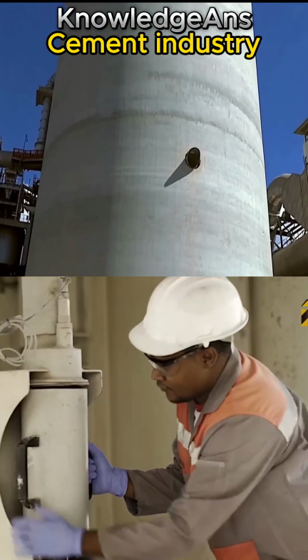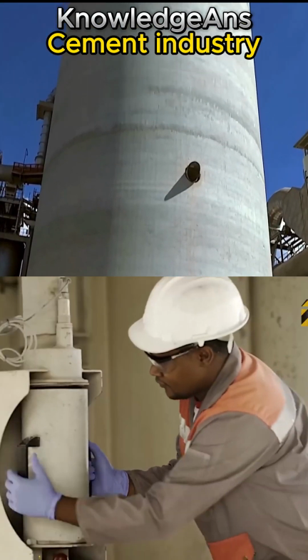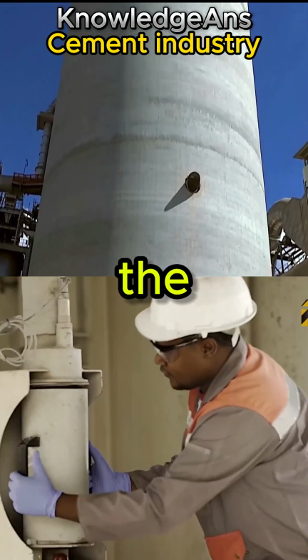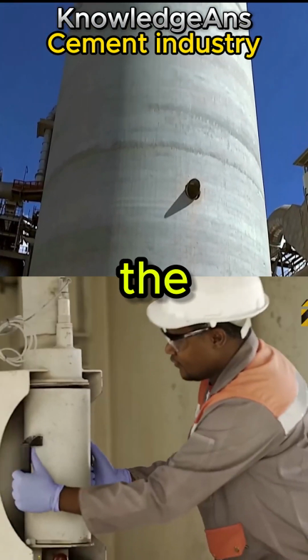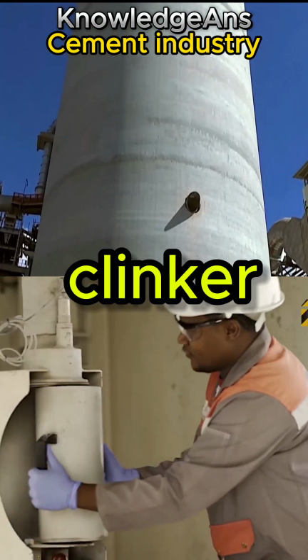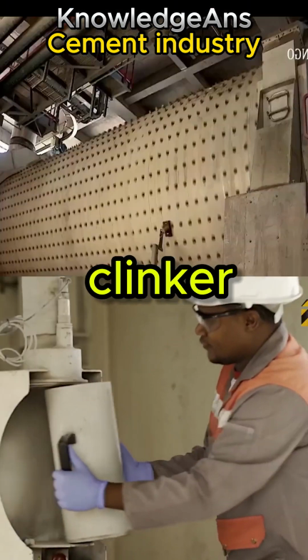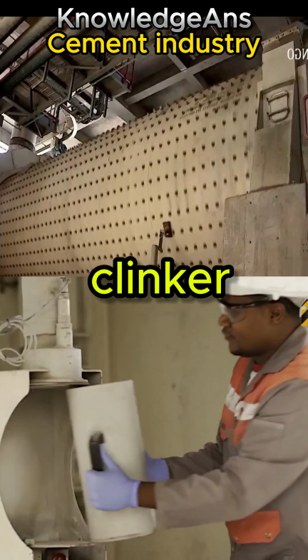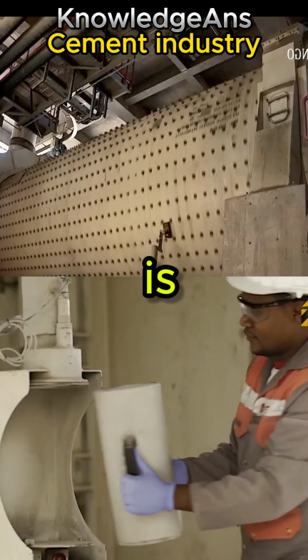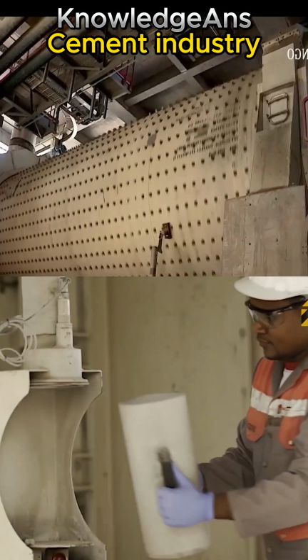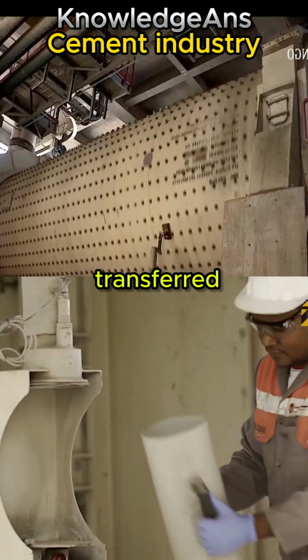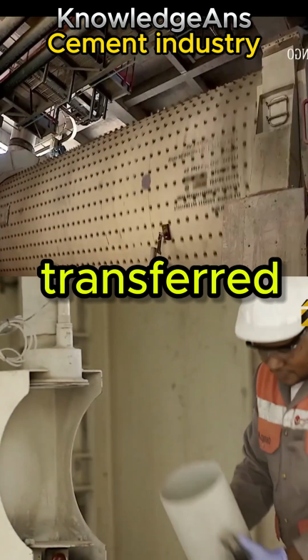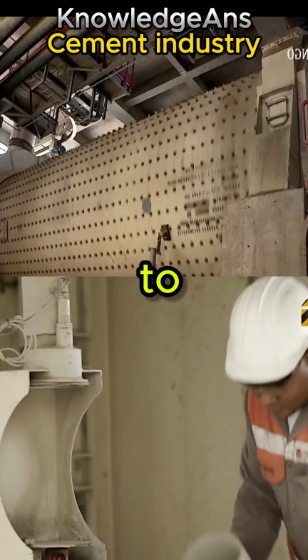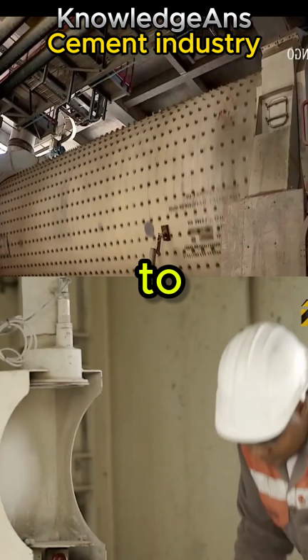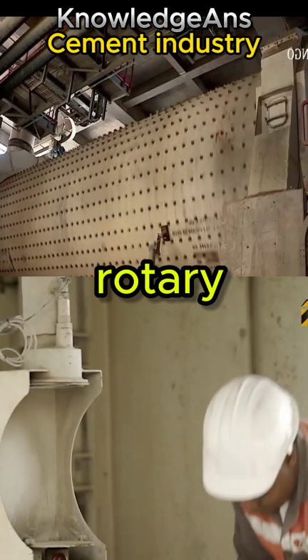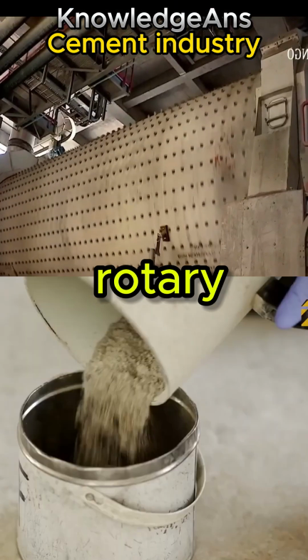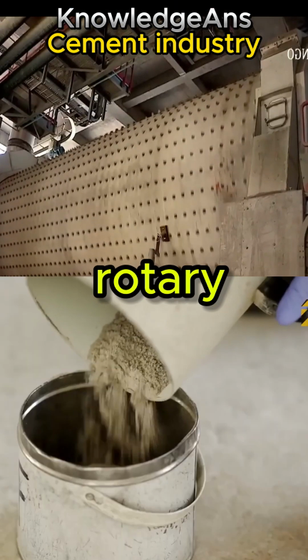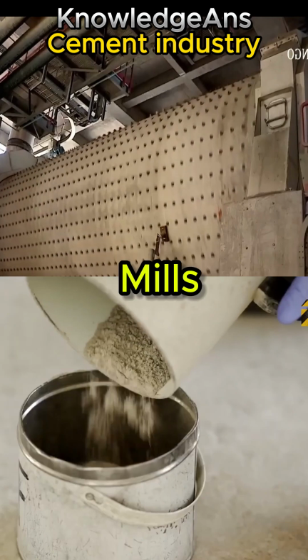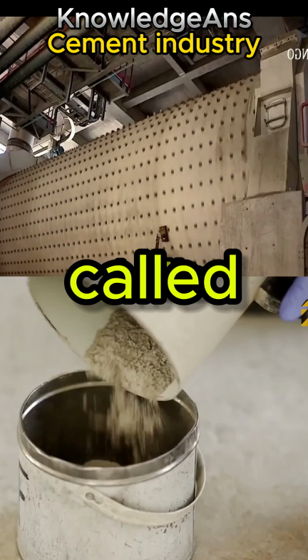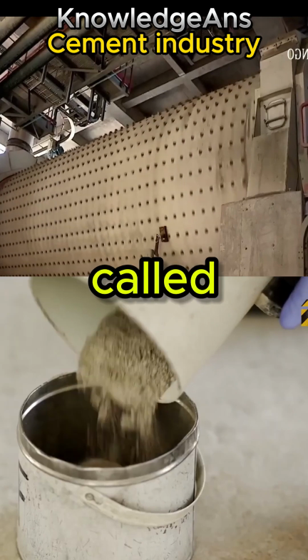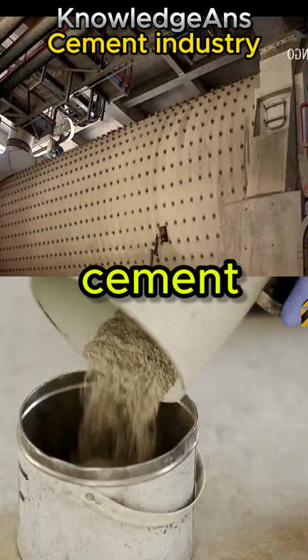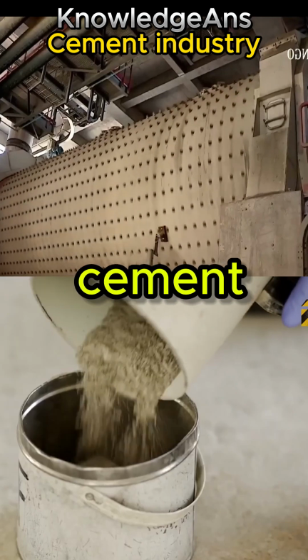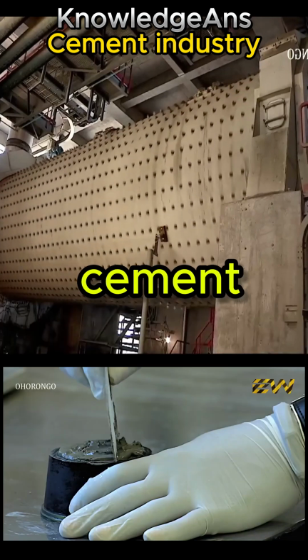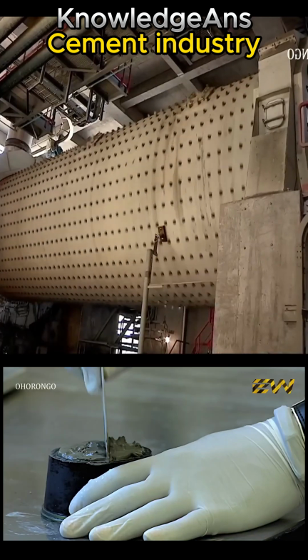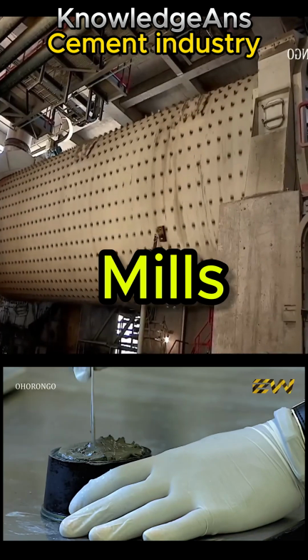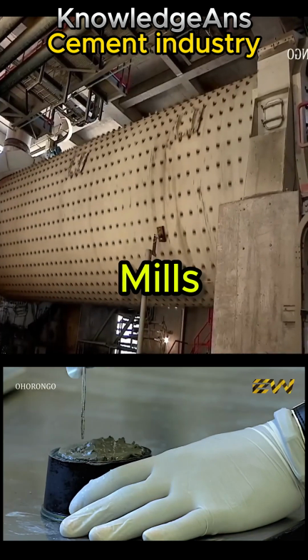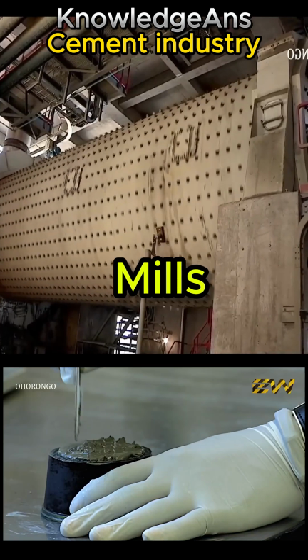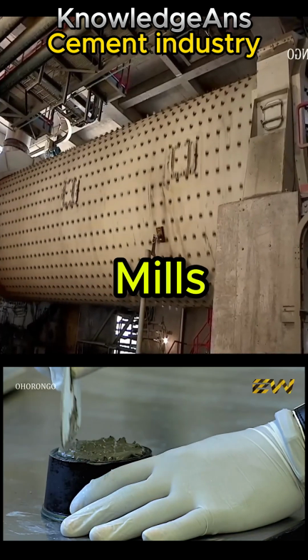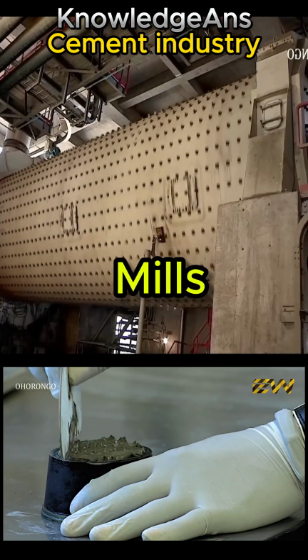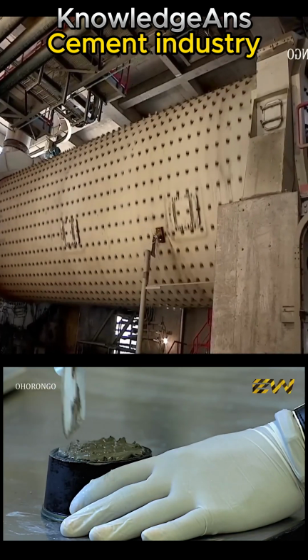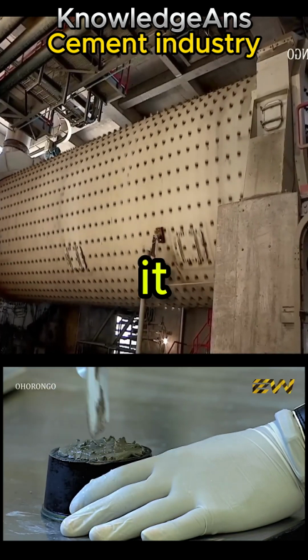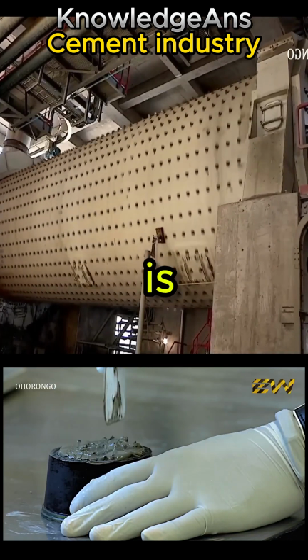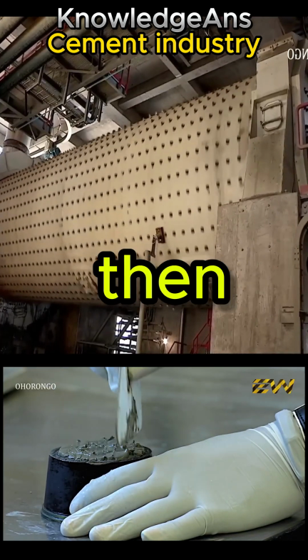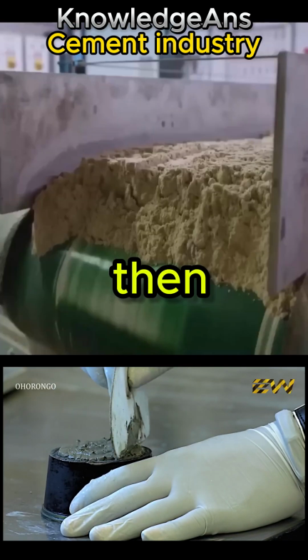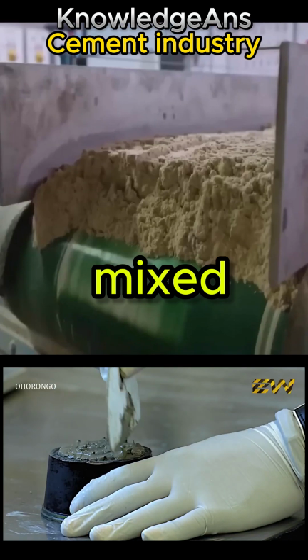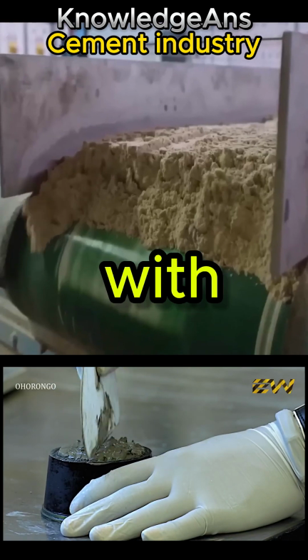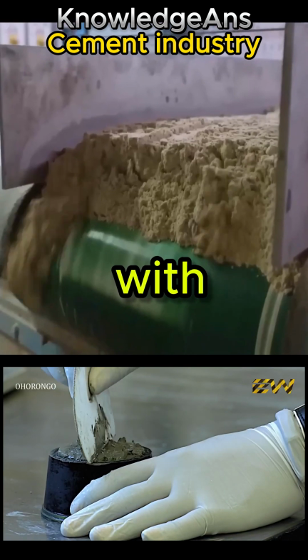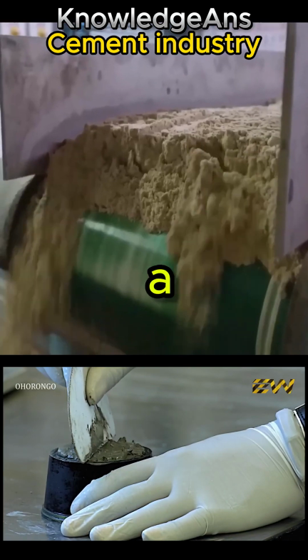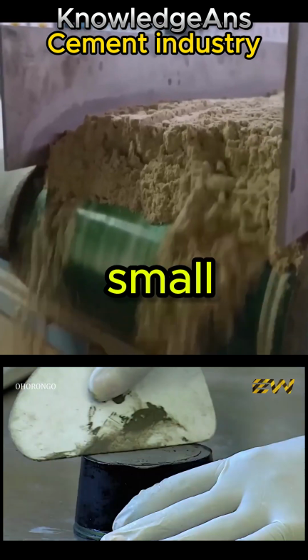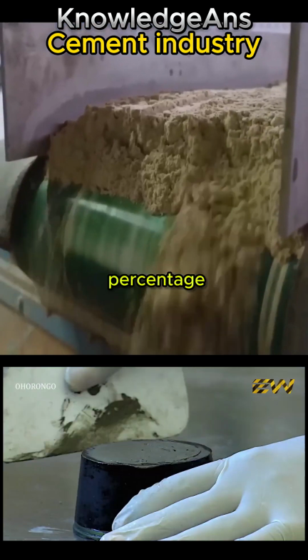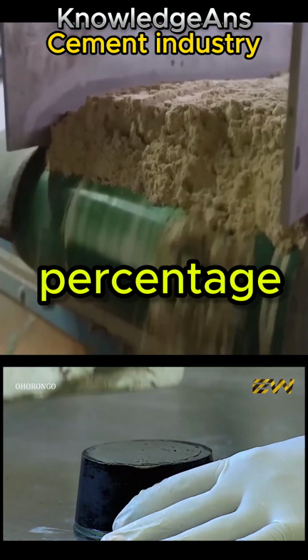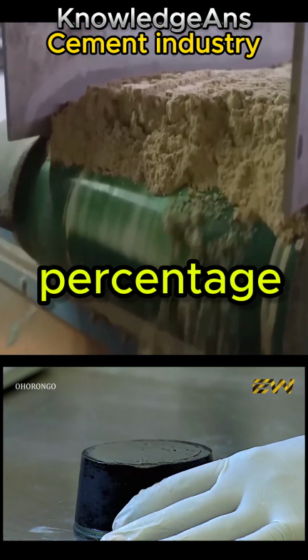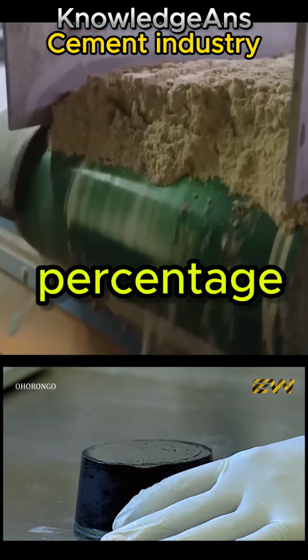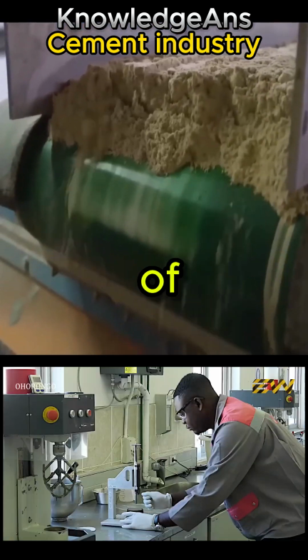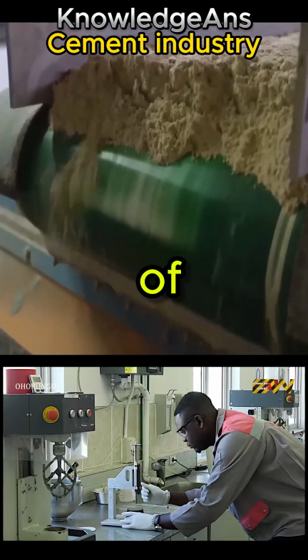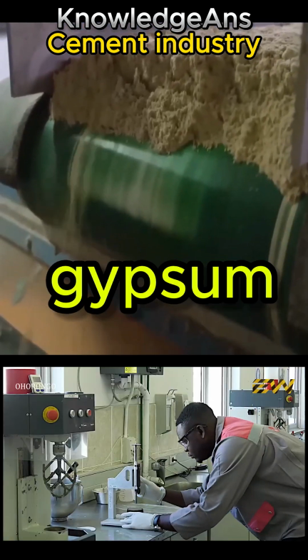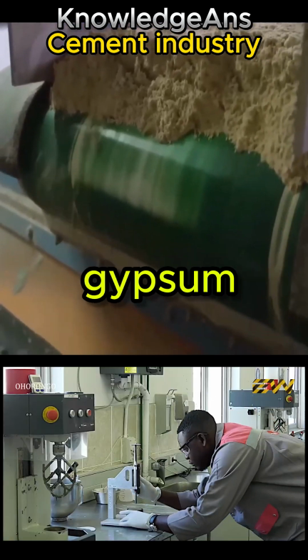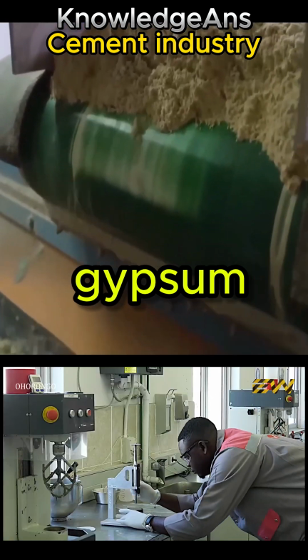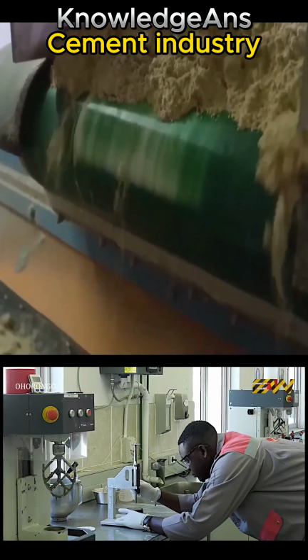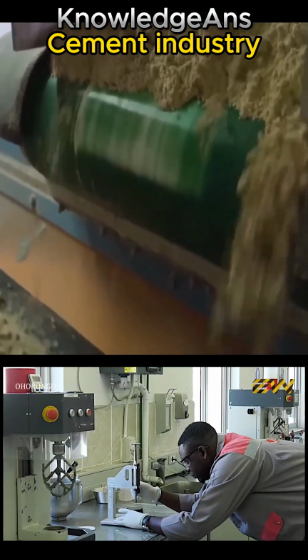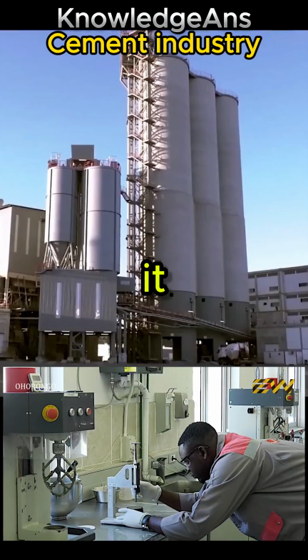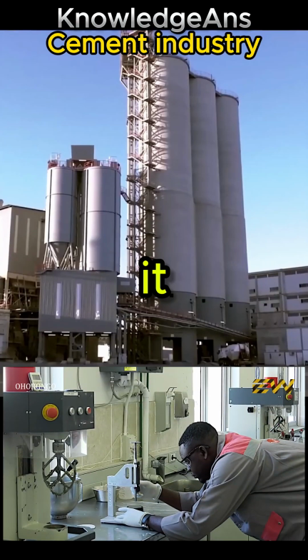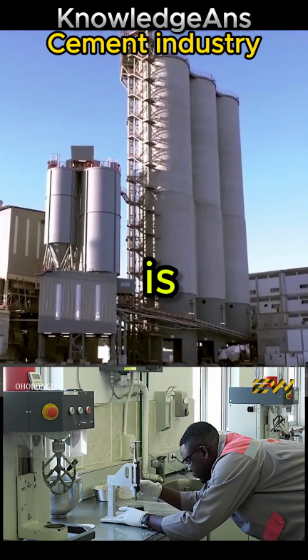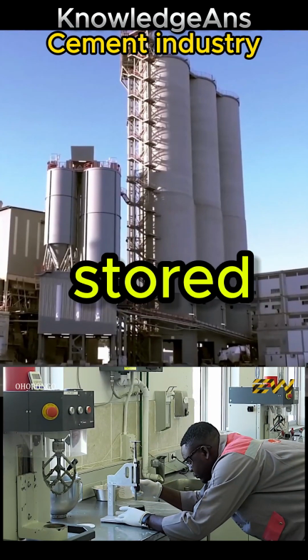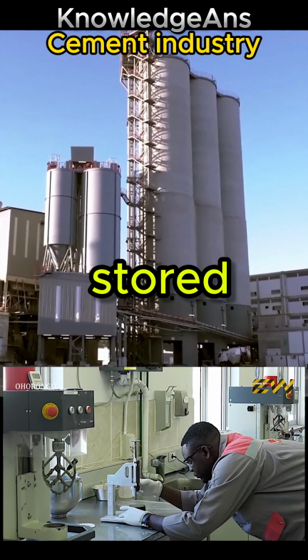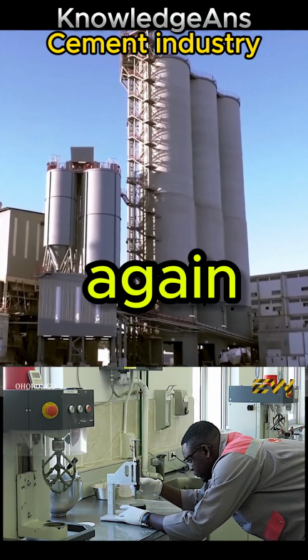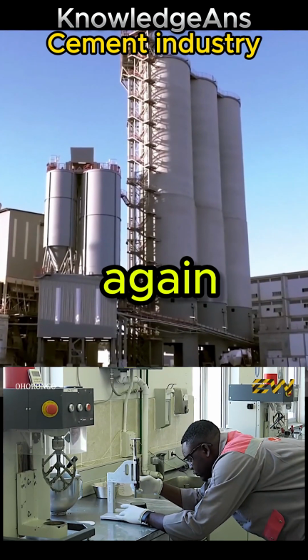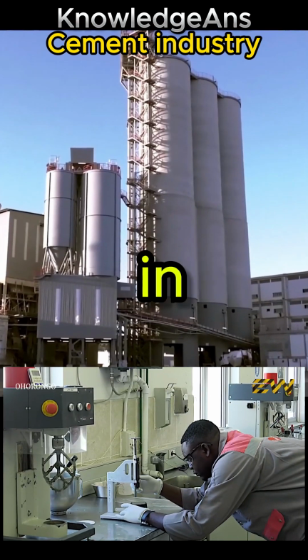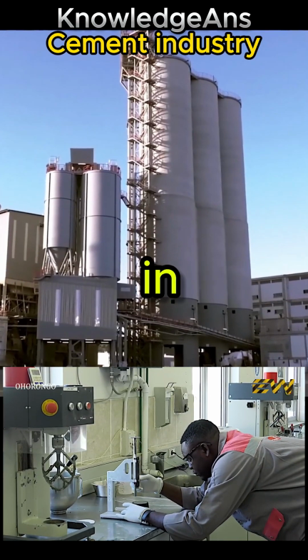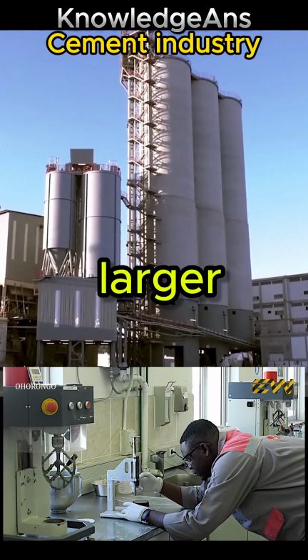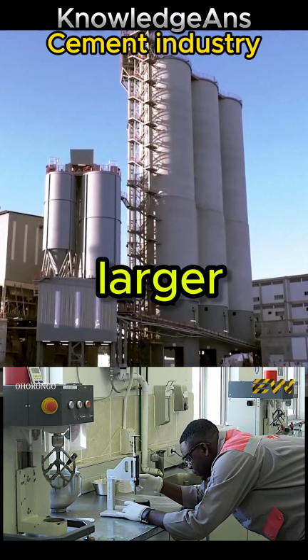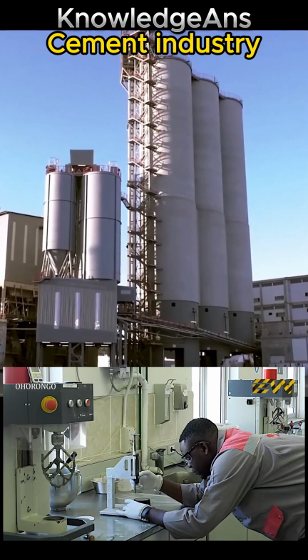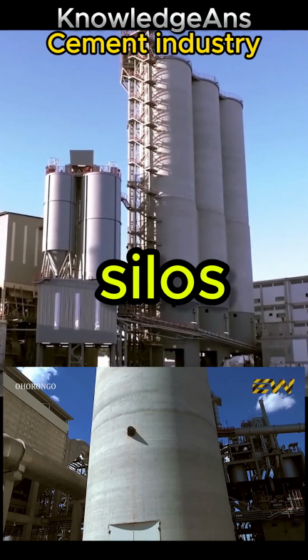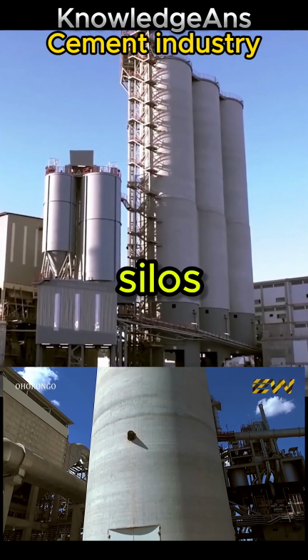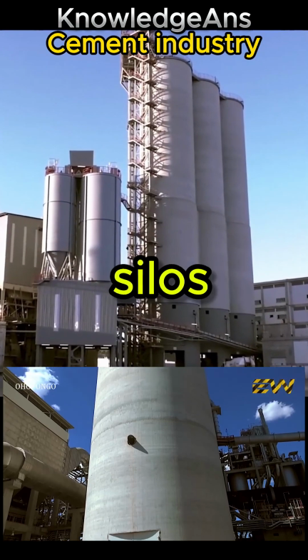The clinker is transferred to rotary mills called cement mills, where it is mixed with a small percentage of gypsum. It is then stored again in larger silos.